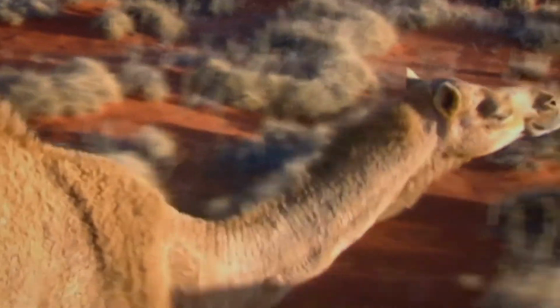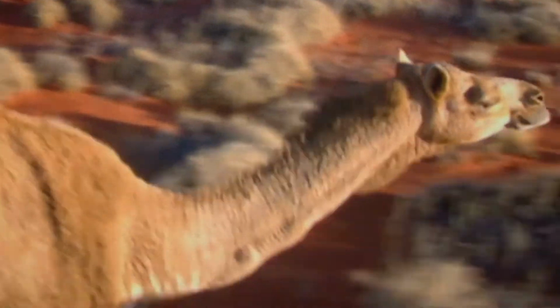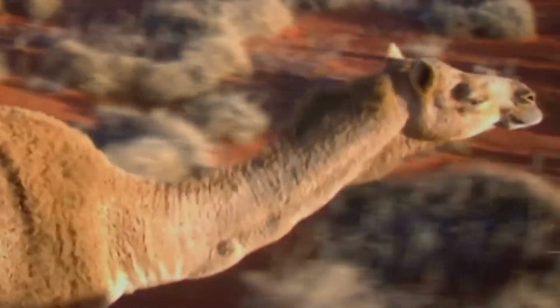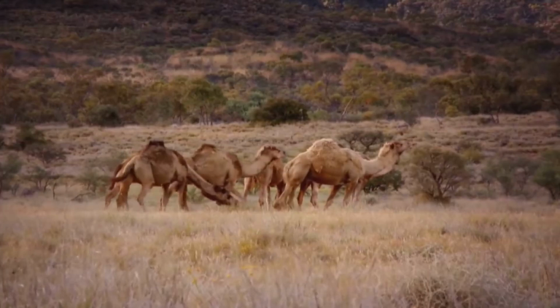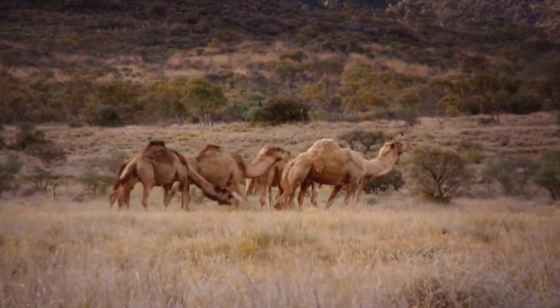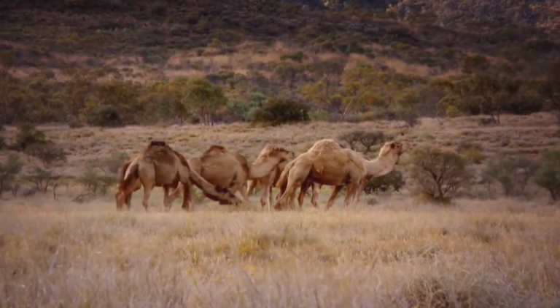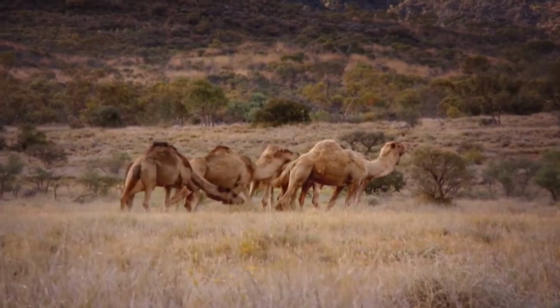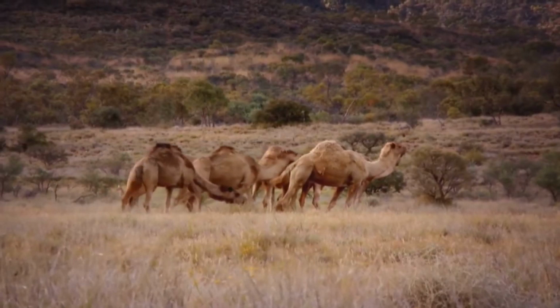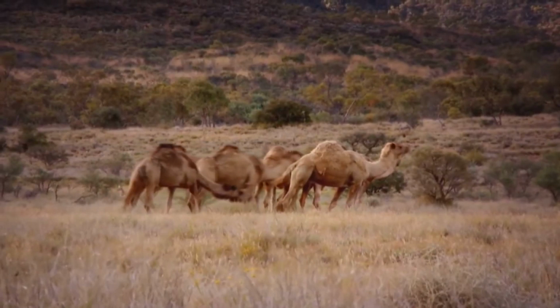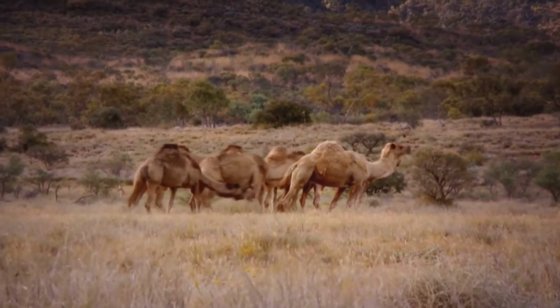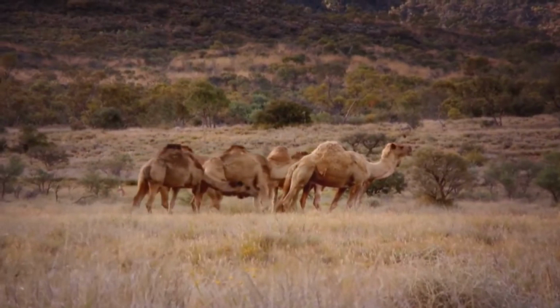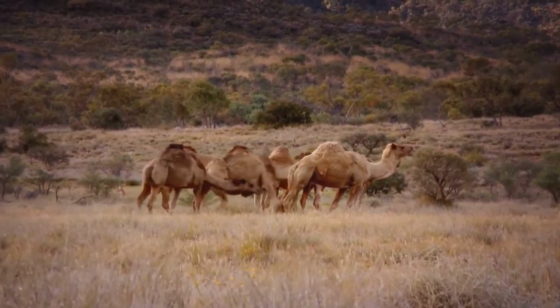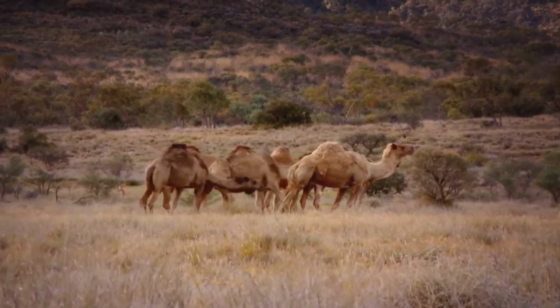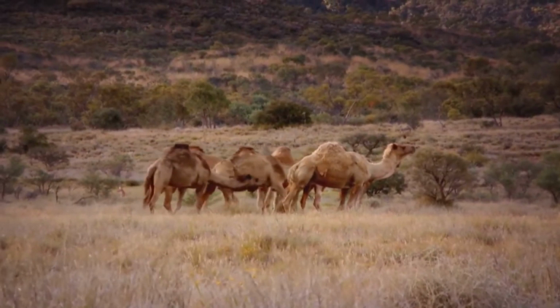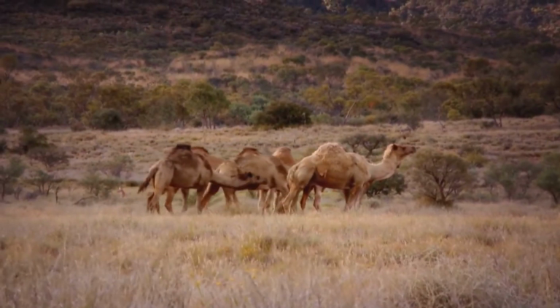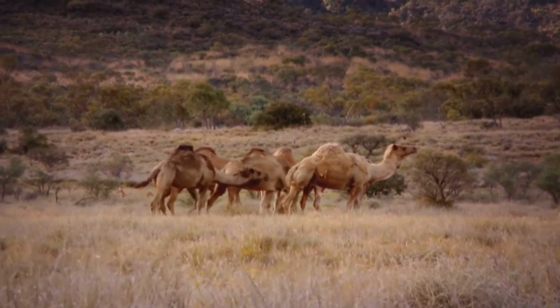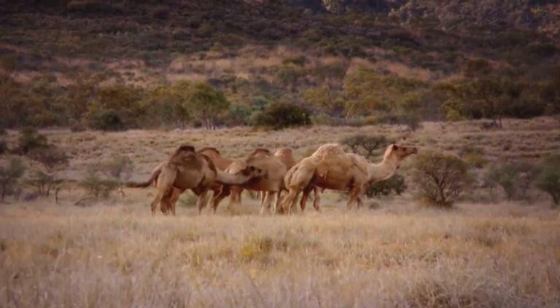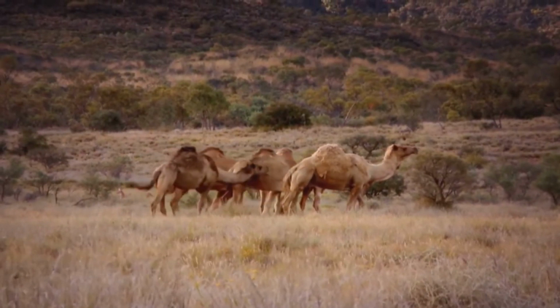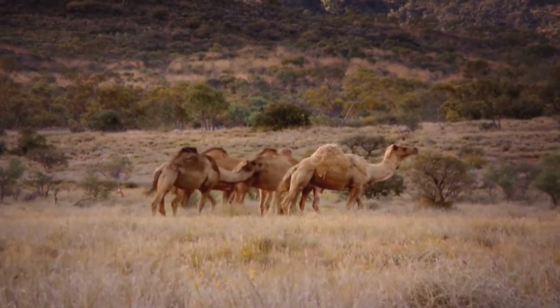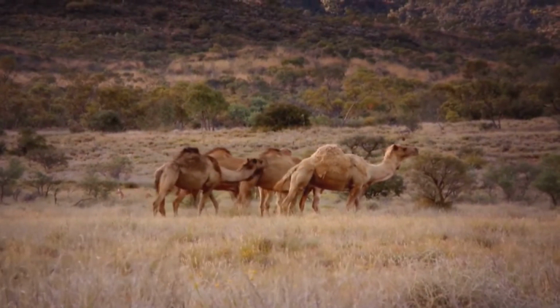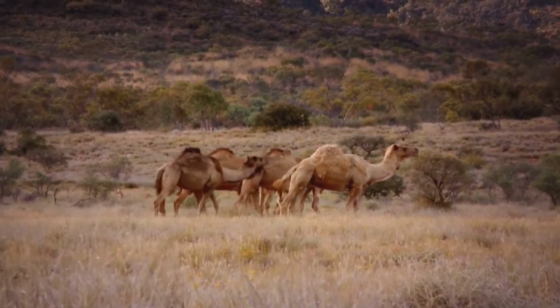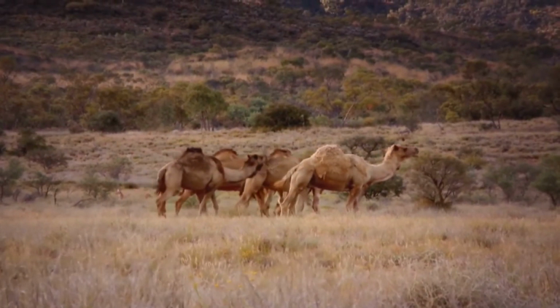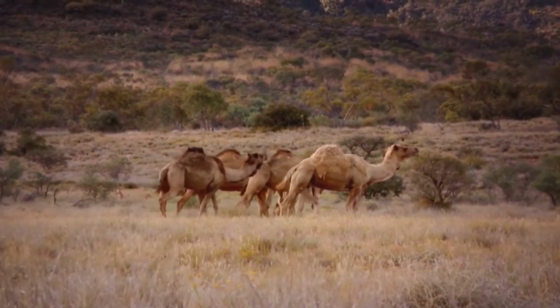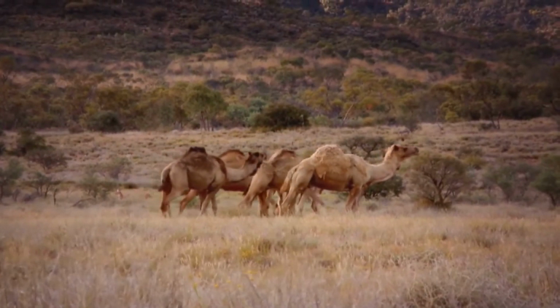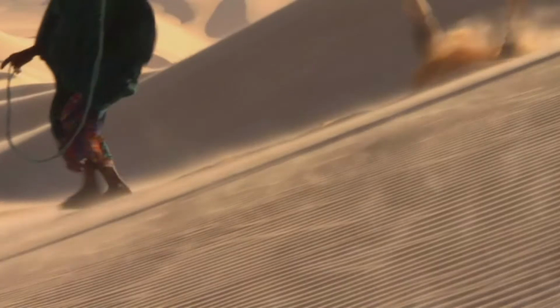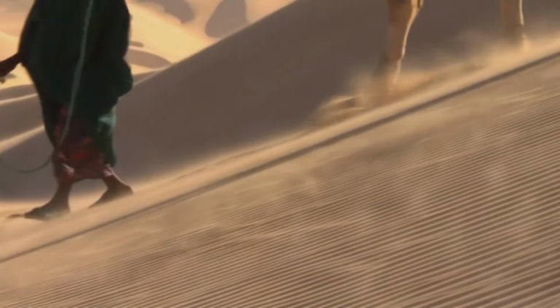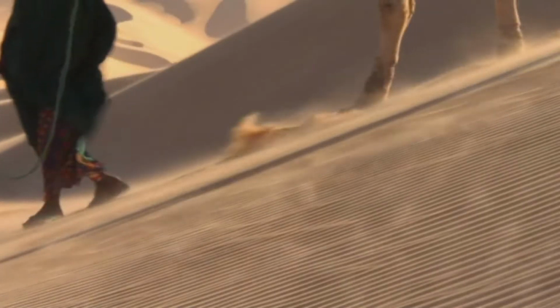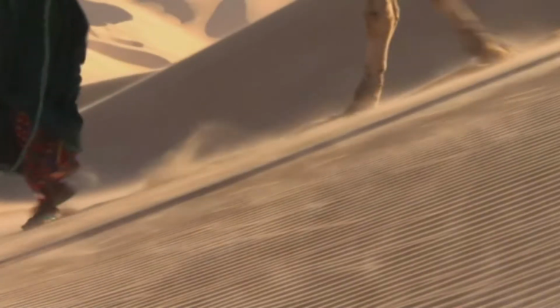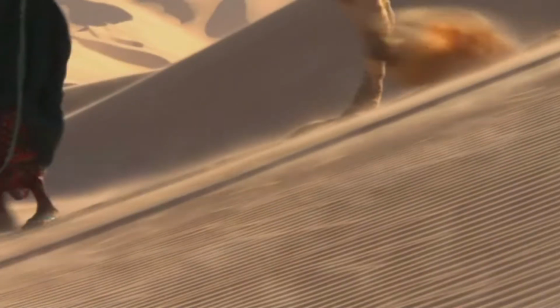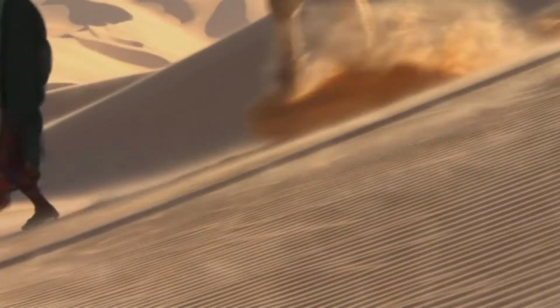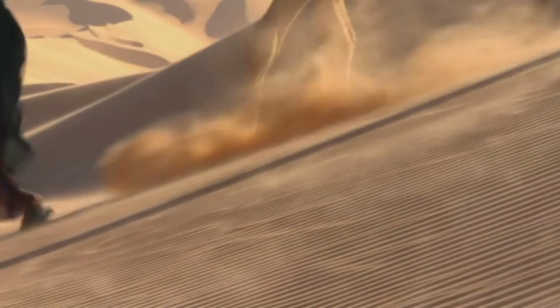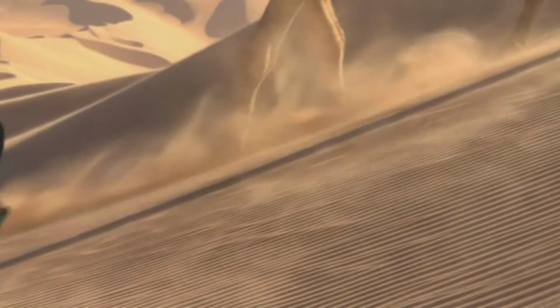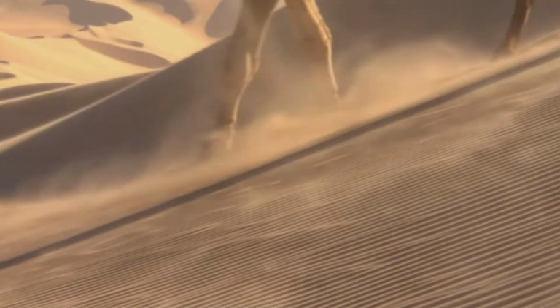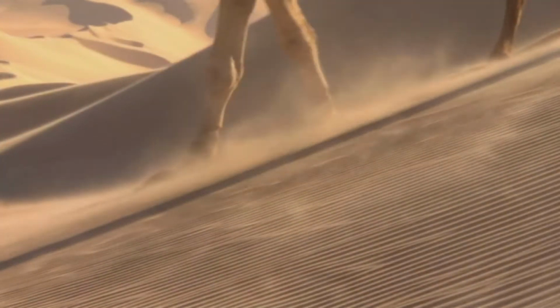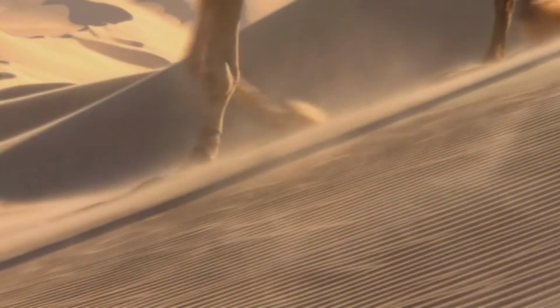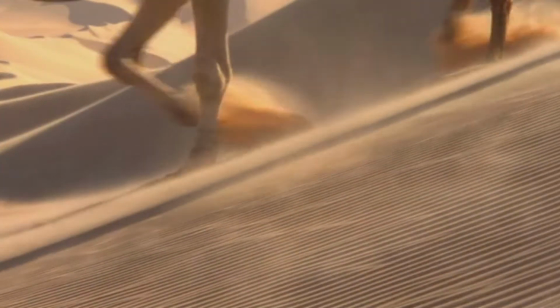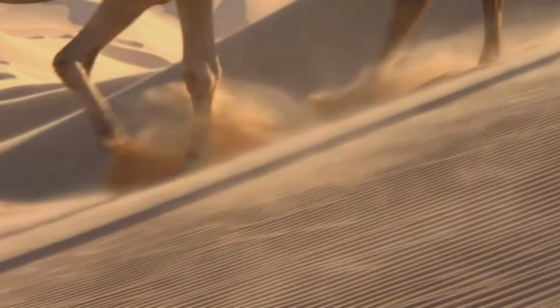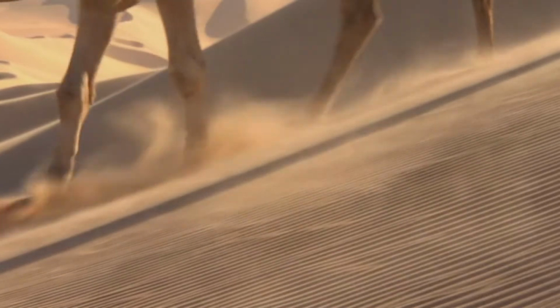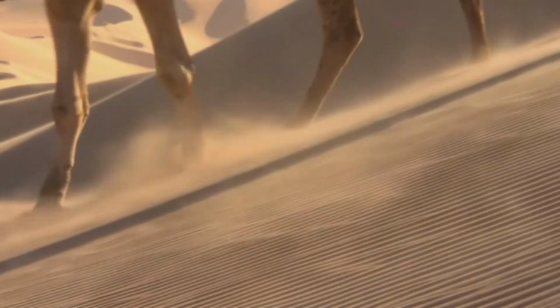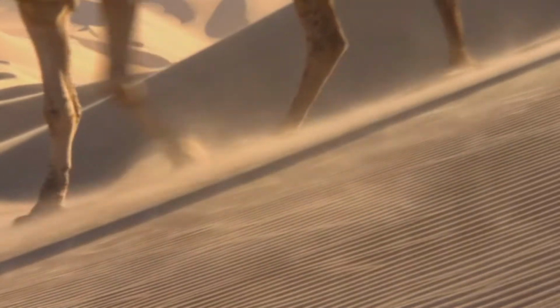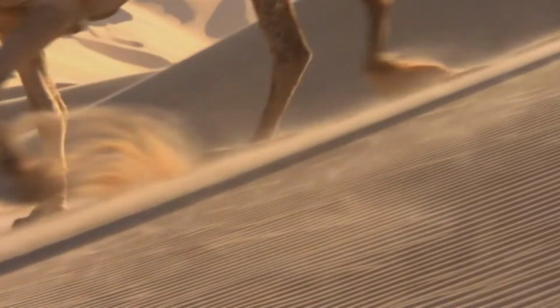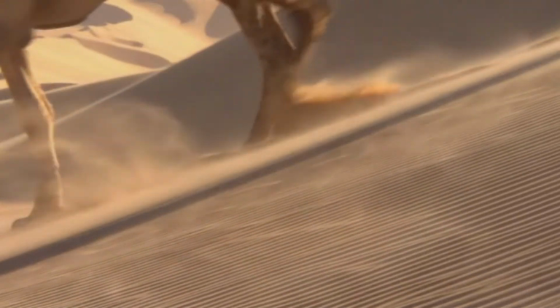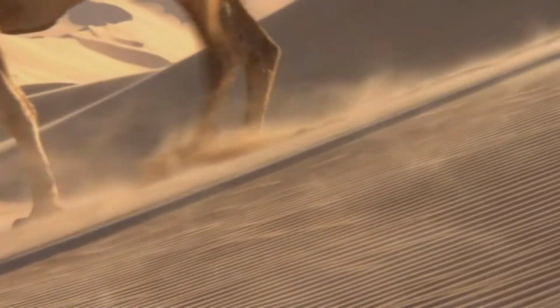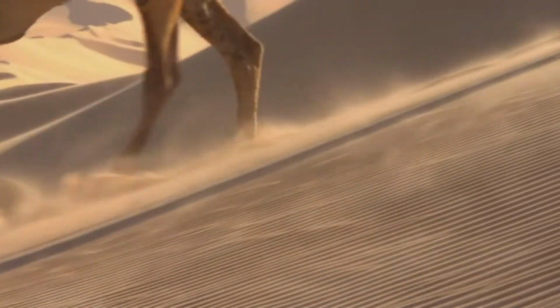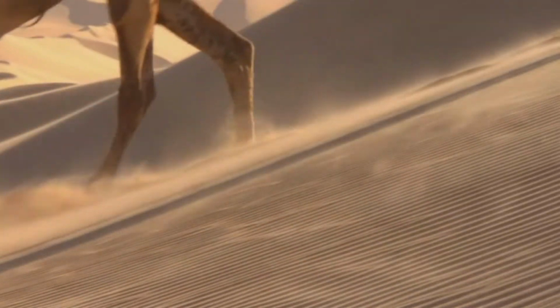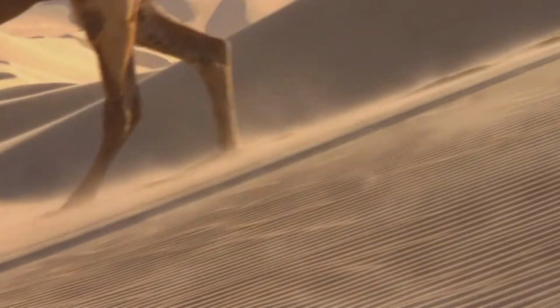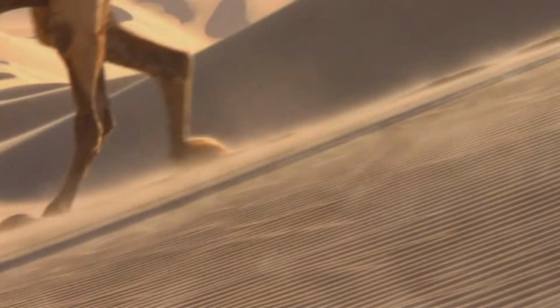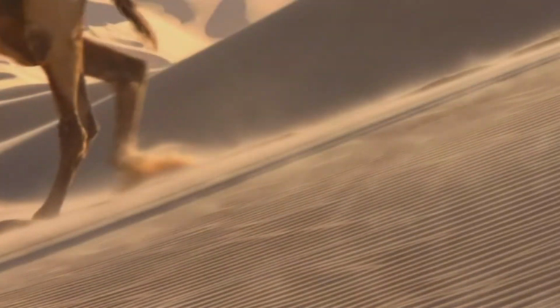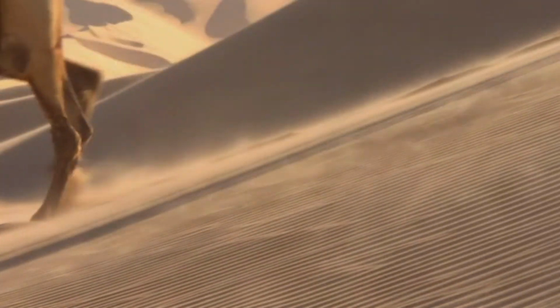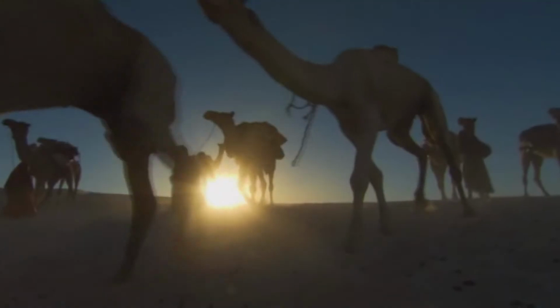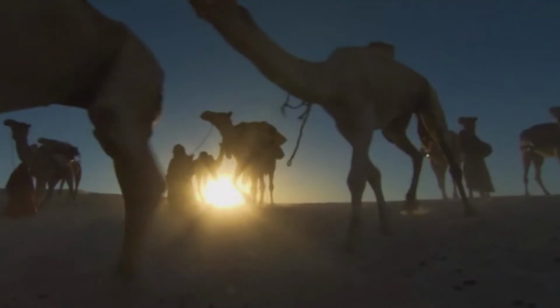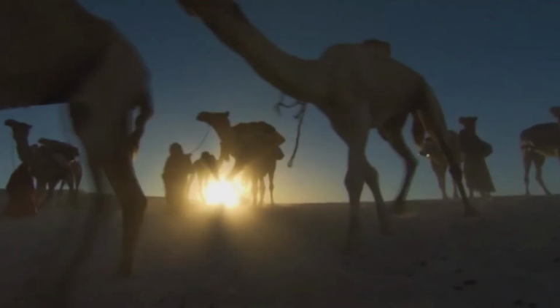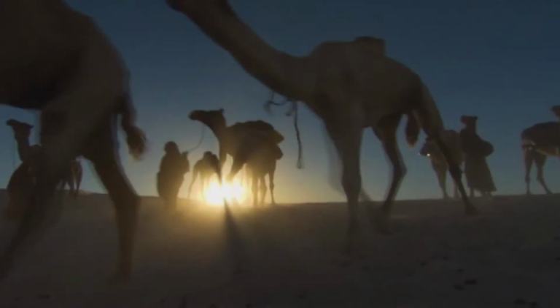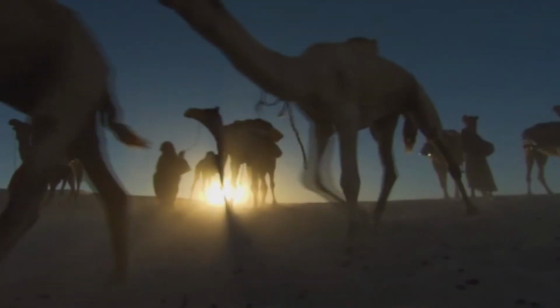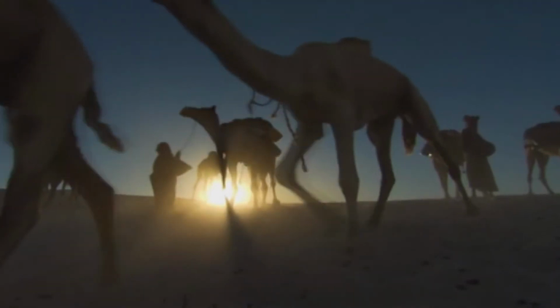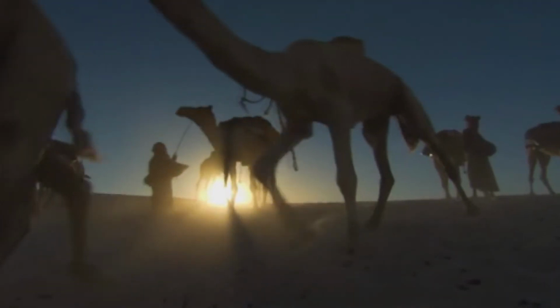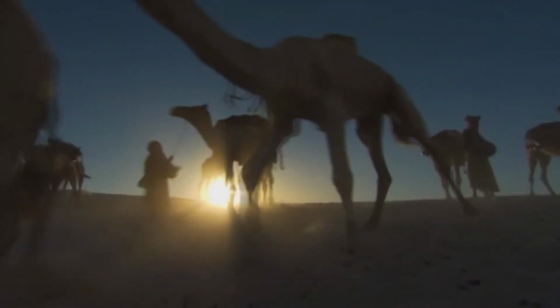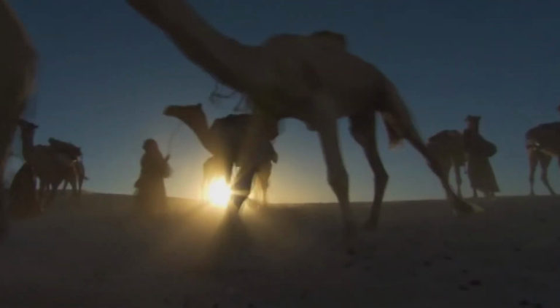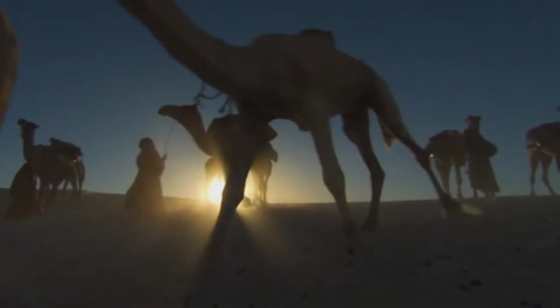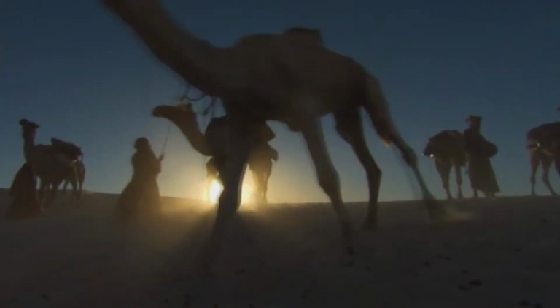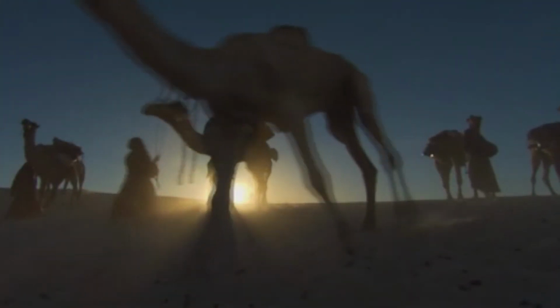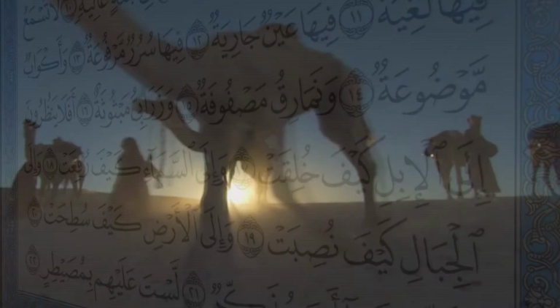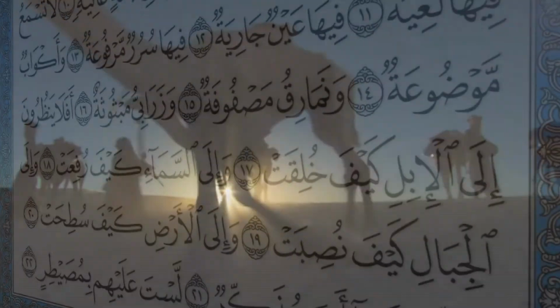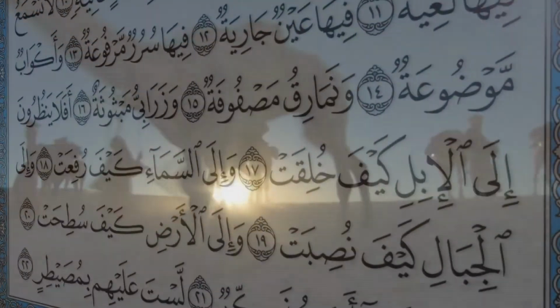Do they who disbelieve not look with reflection at the form of camels? How wondrously they are created!